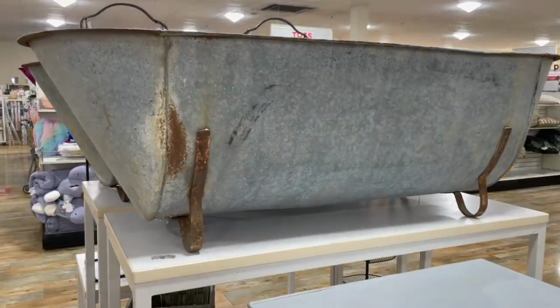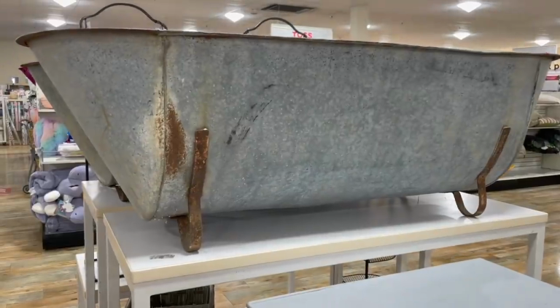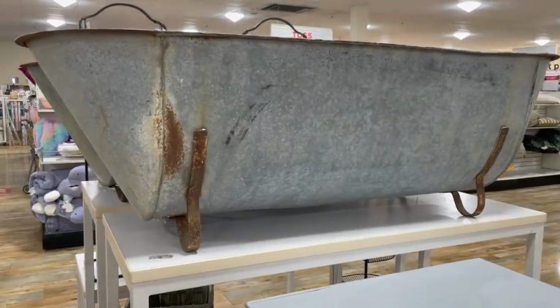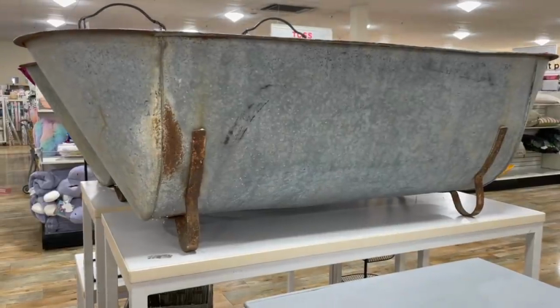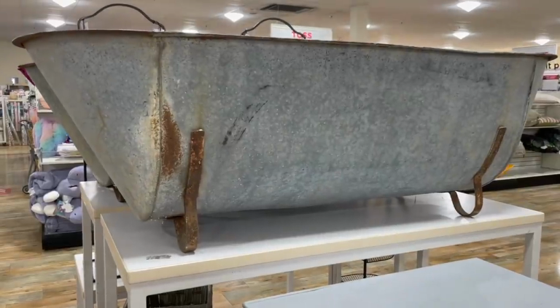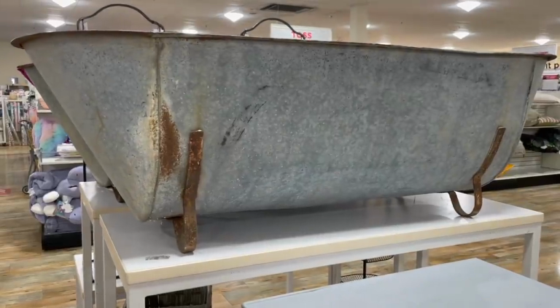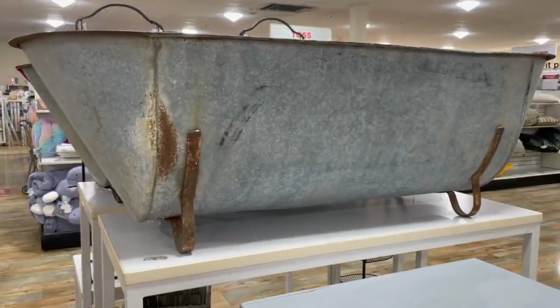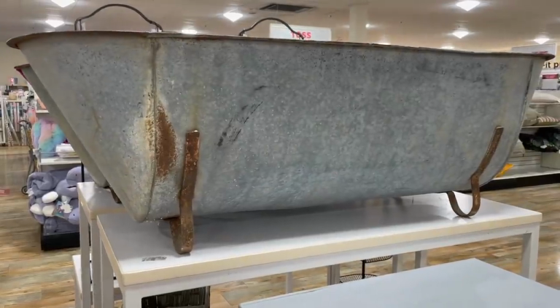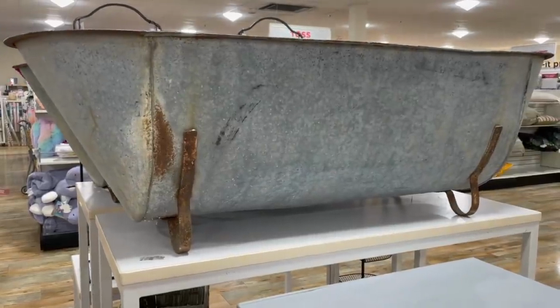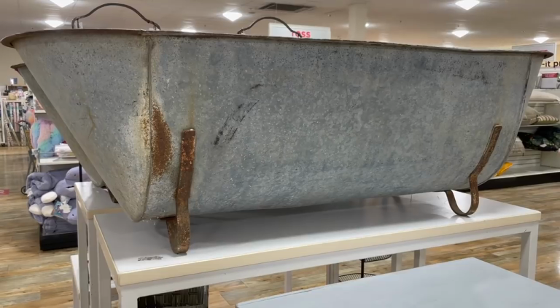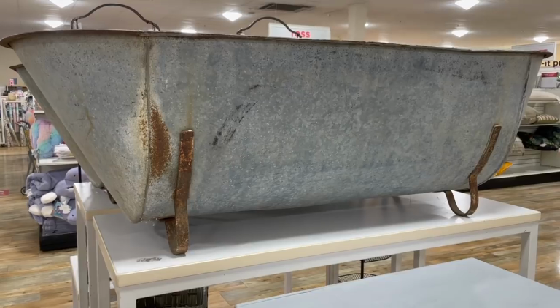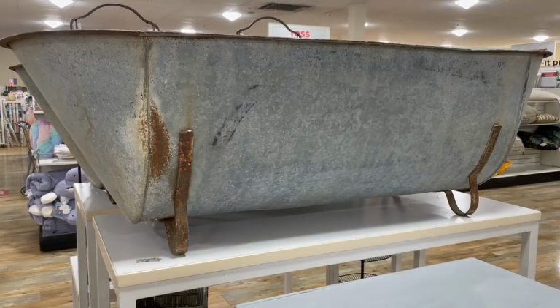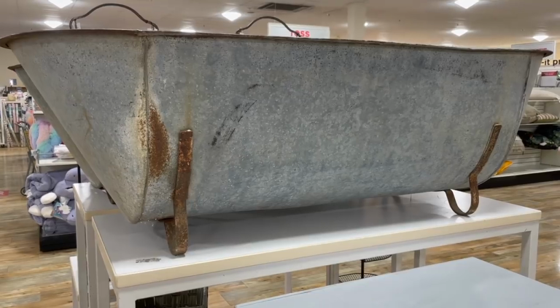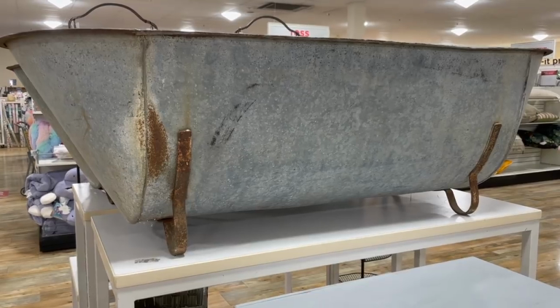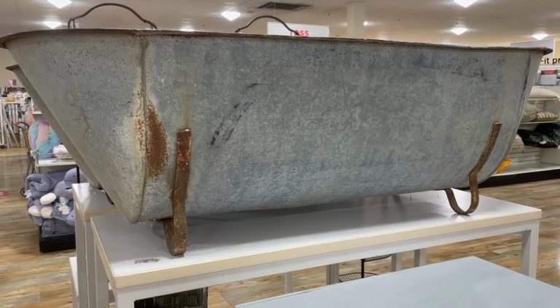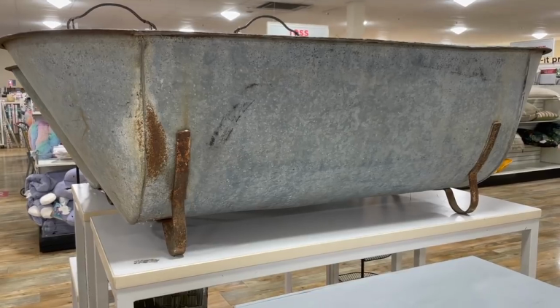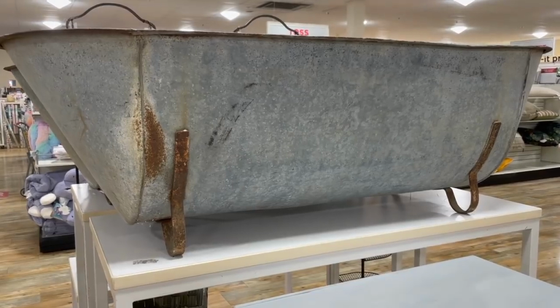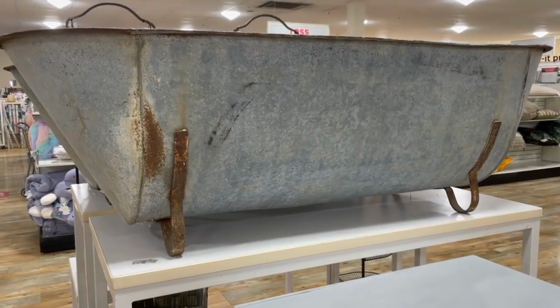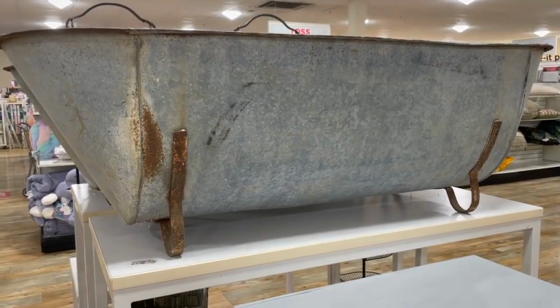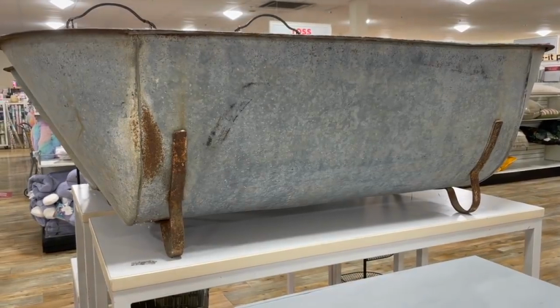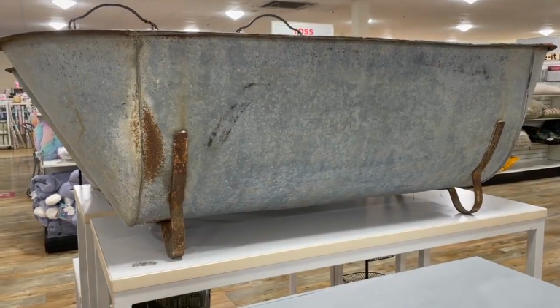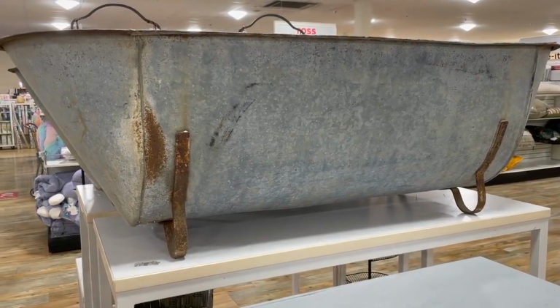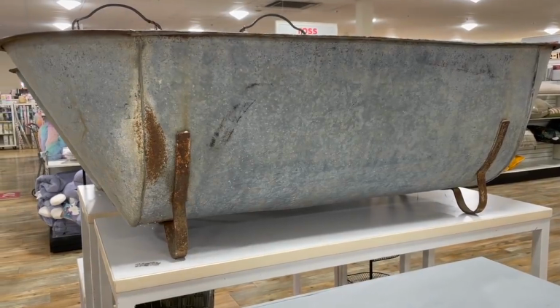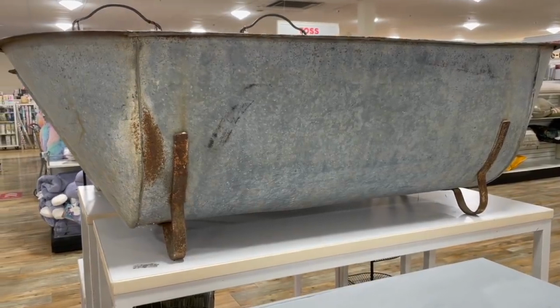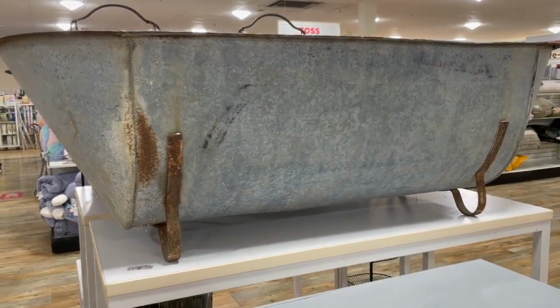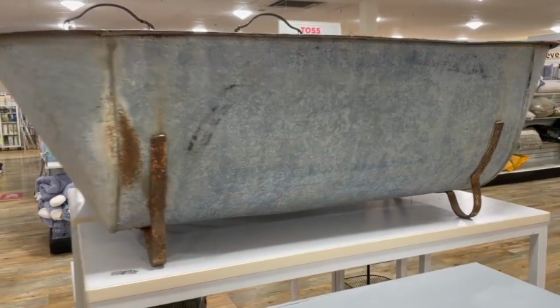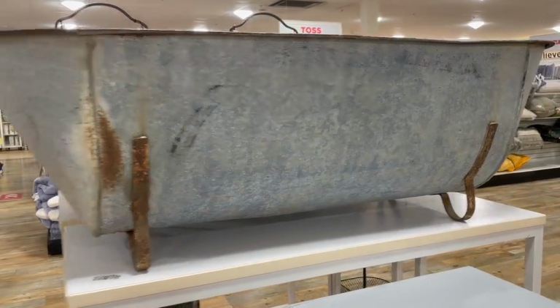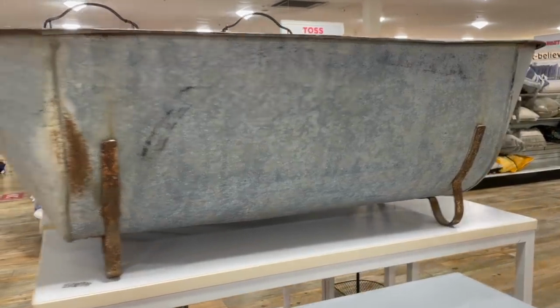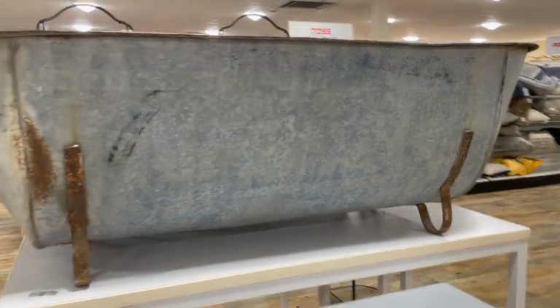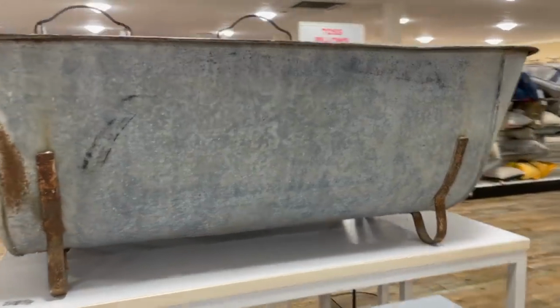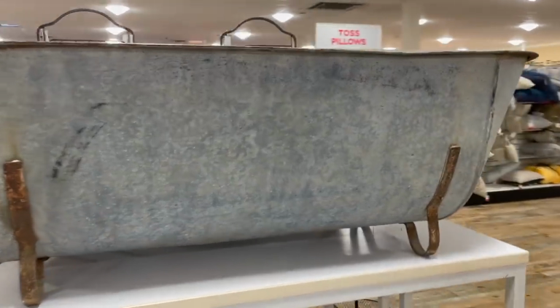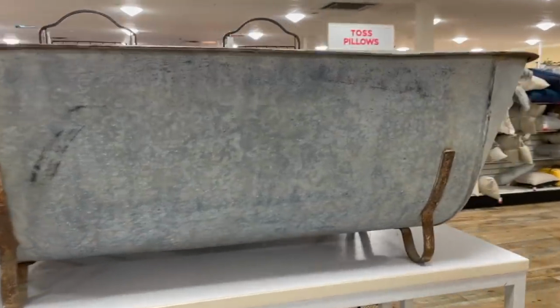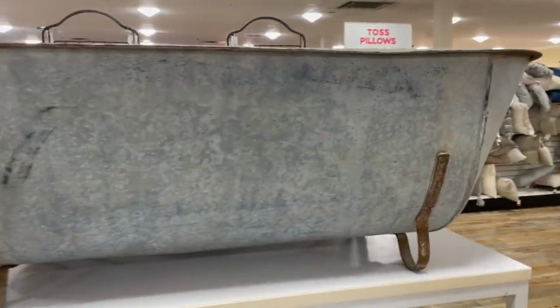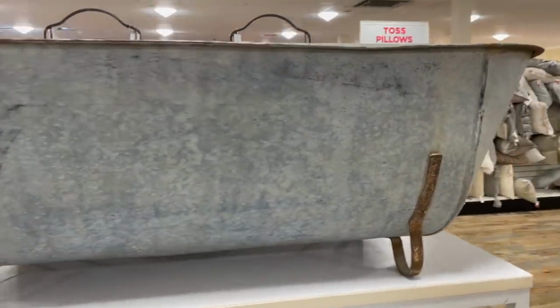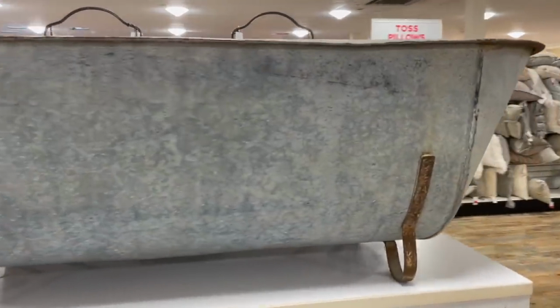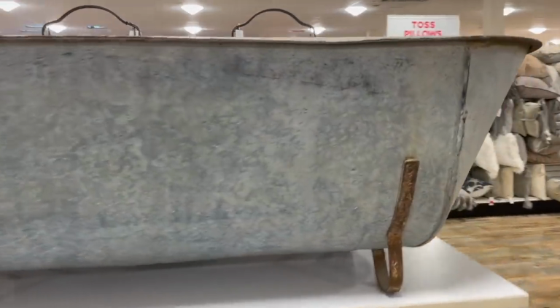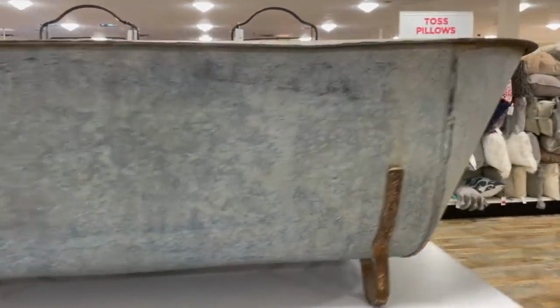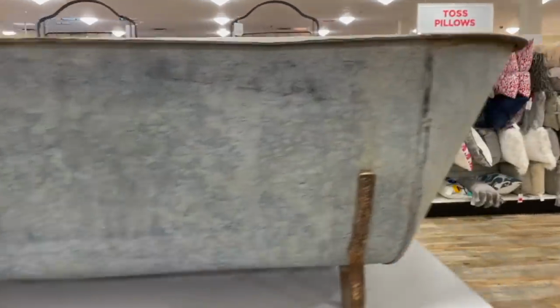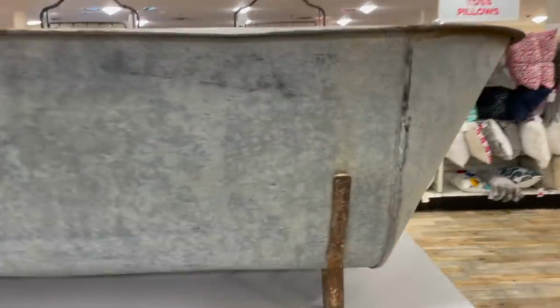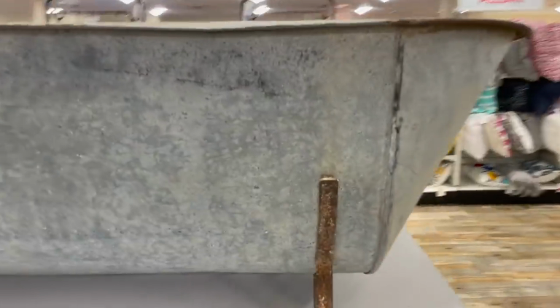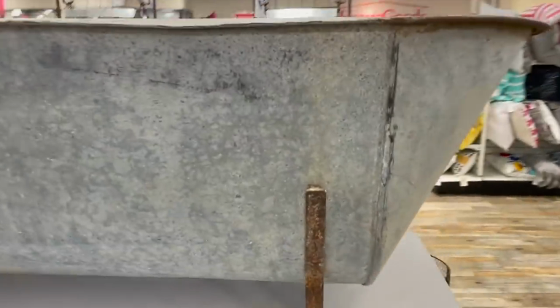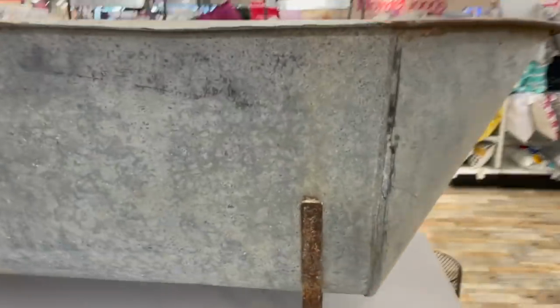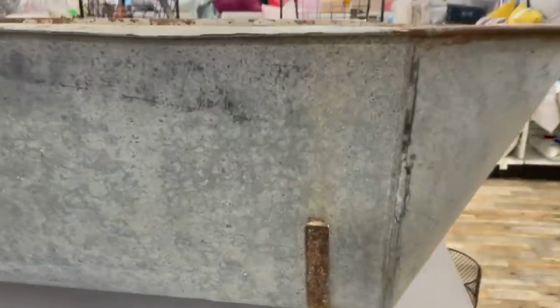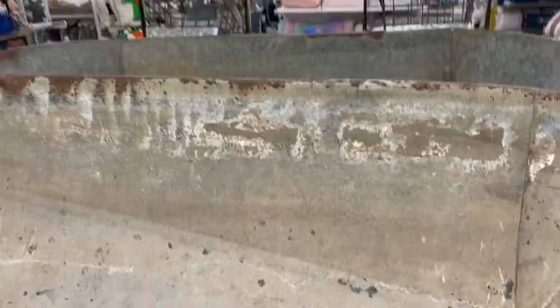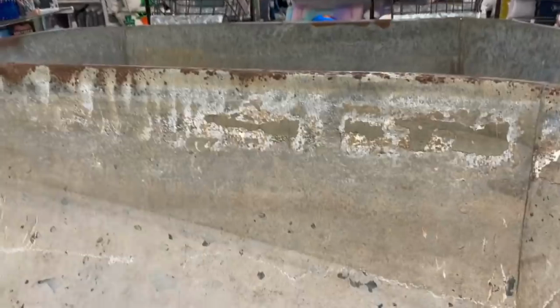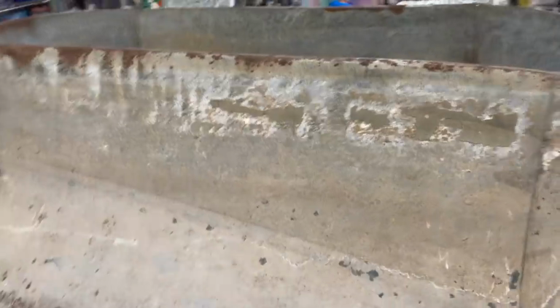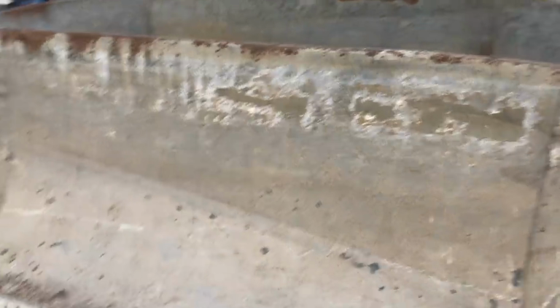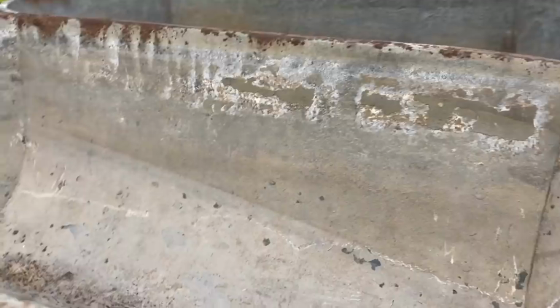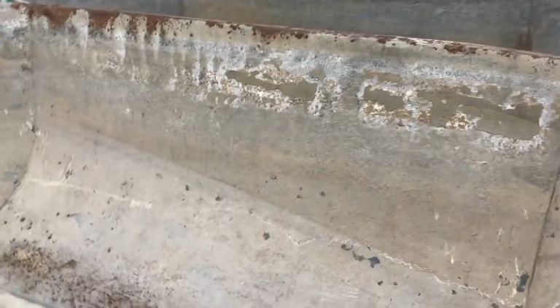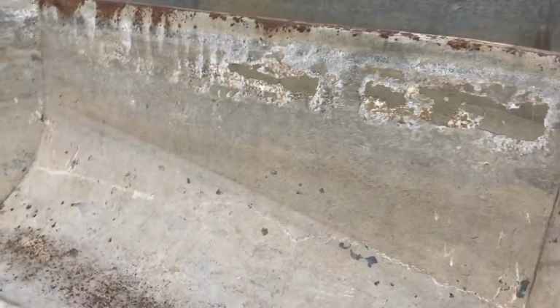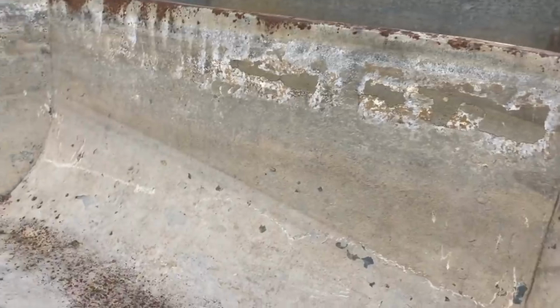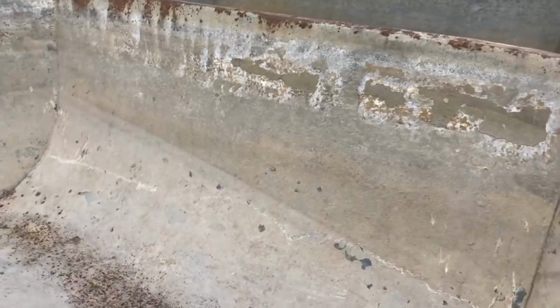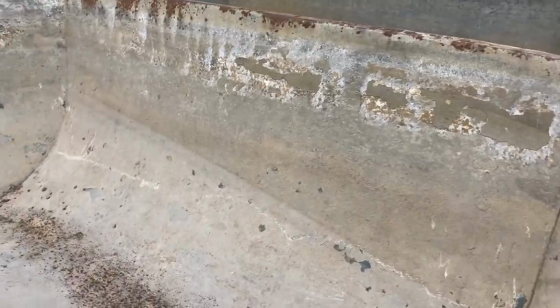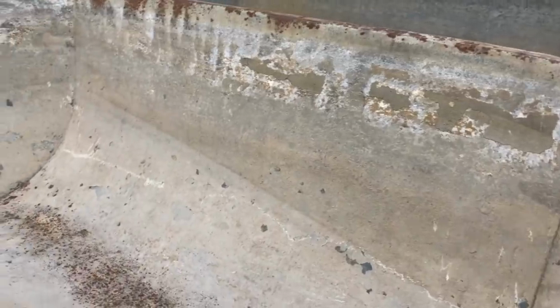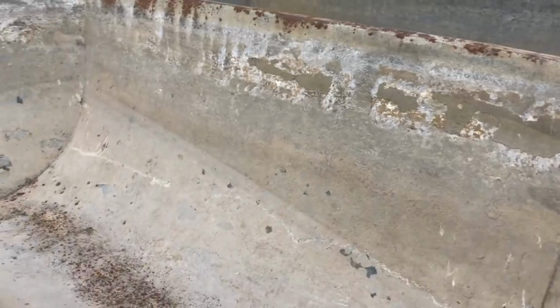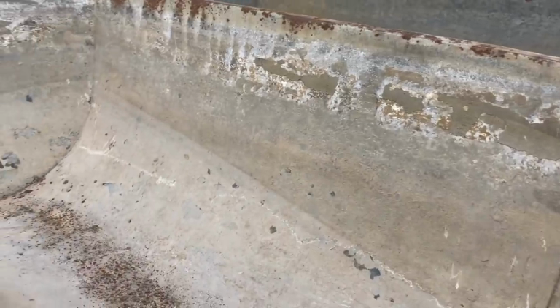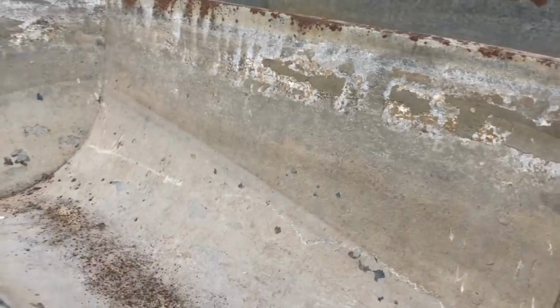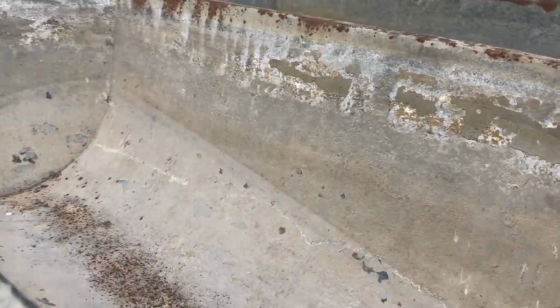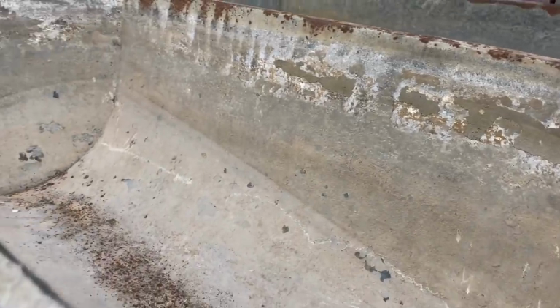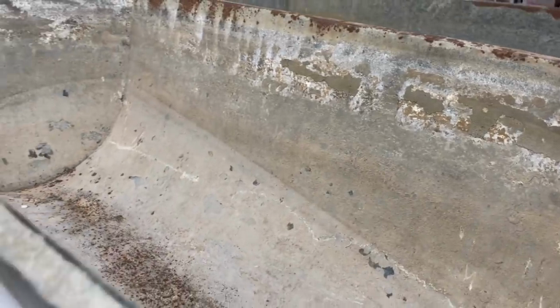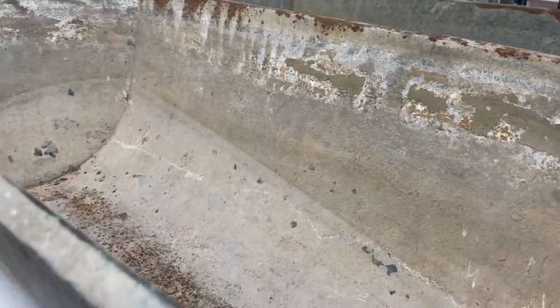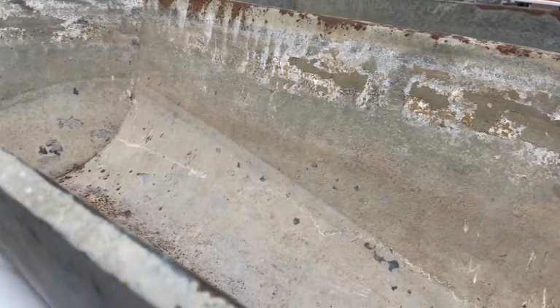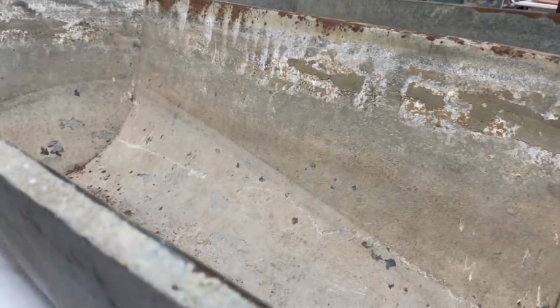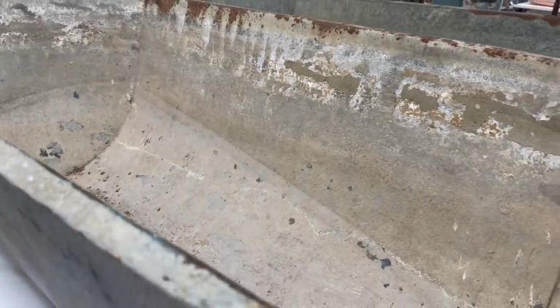If you need a large metal bath to bathe in, Home Goods is definitely your place — it looks so sanitary and clean, I can't wait to jump in.